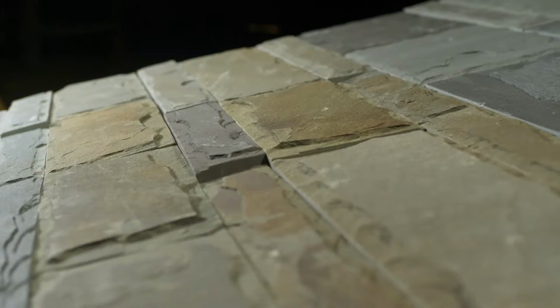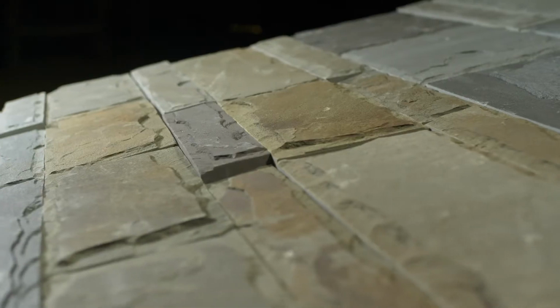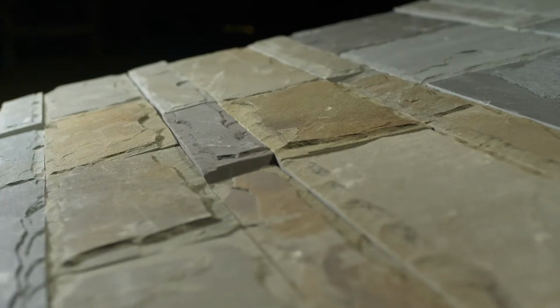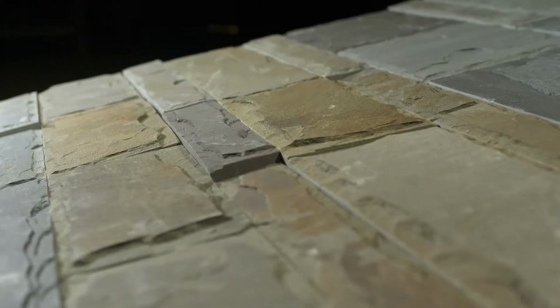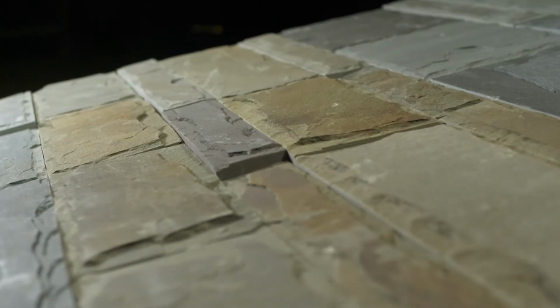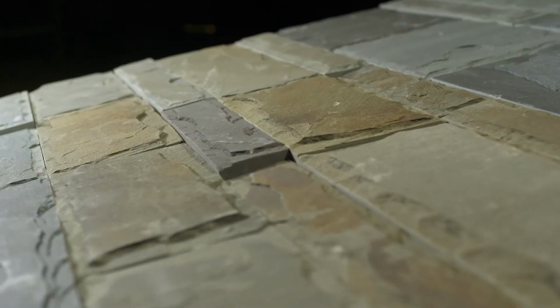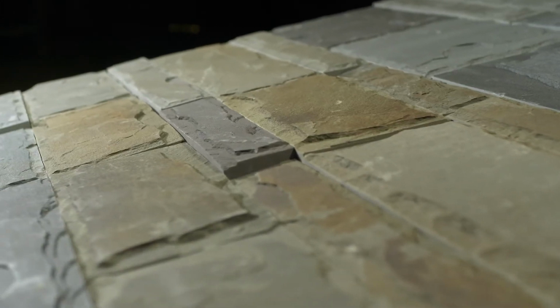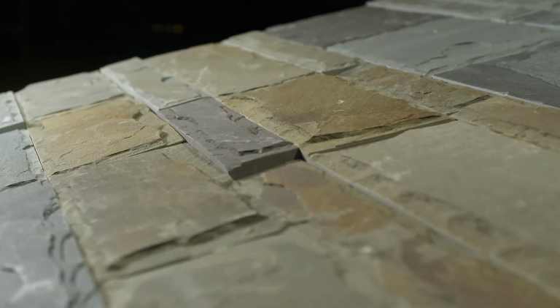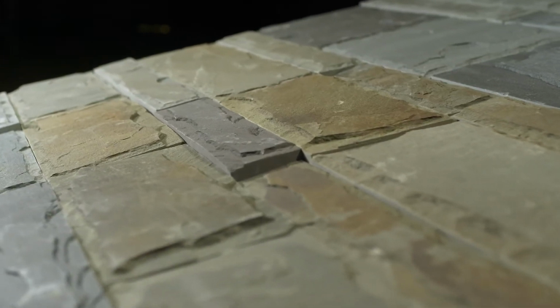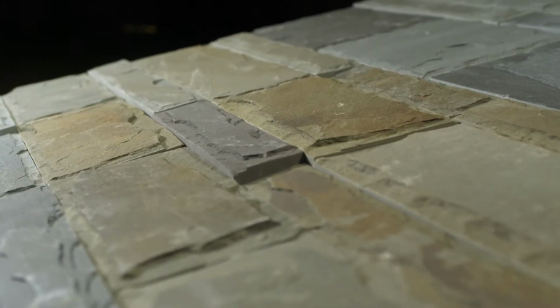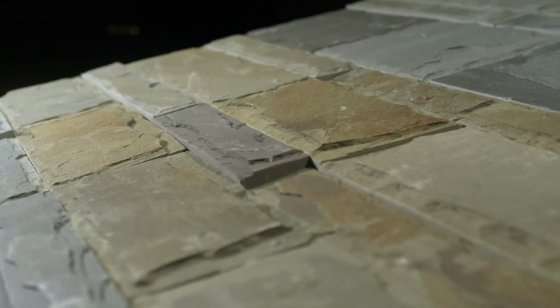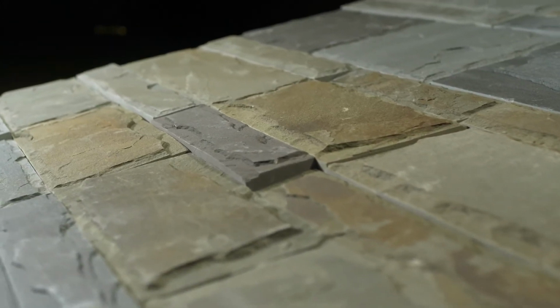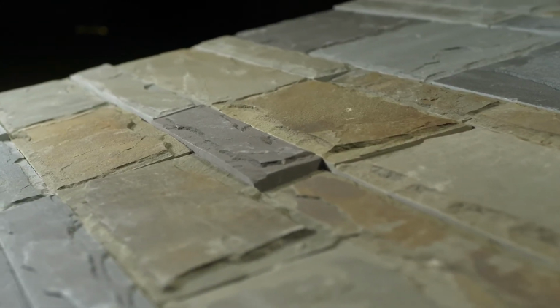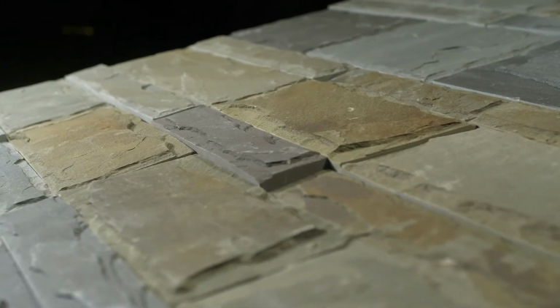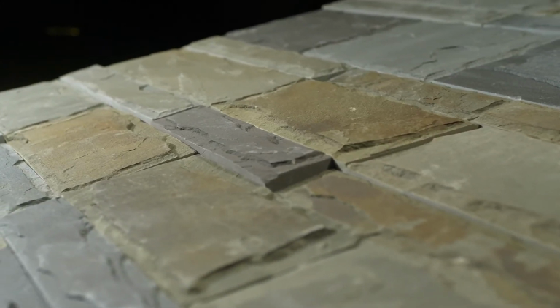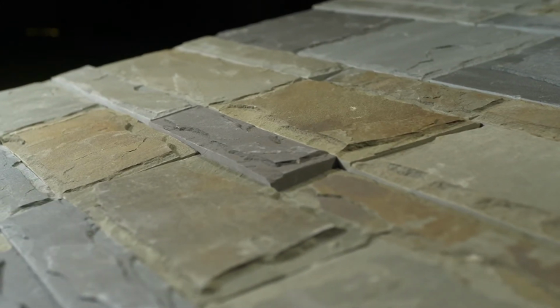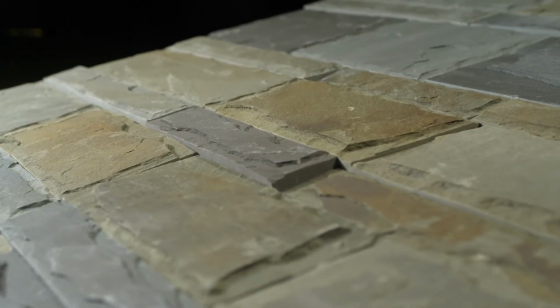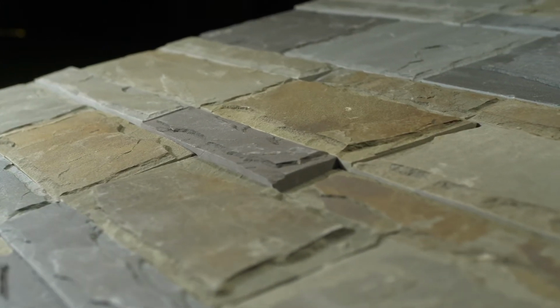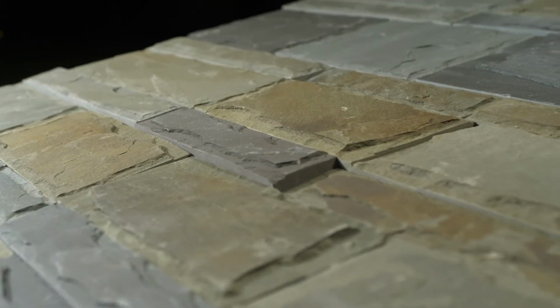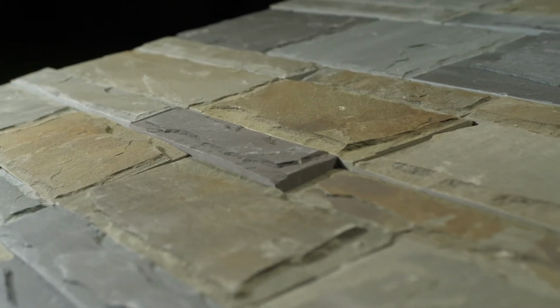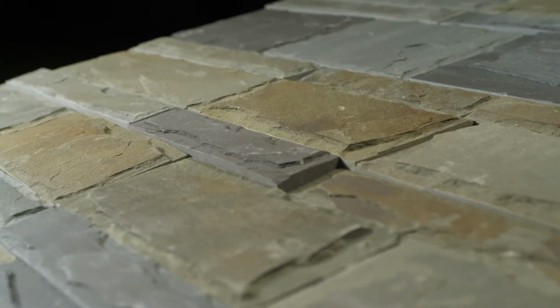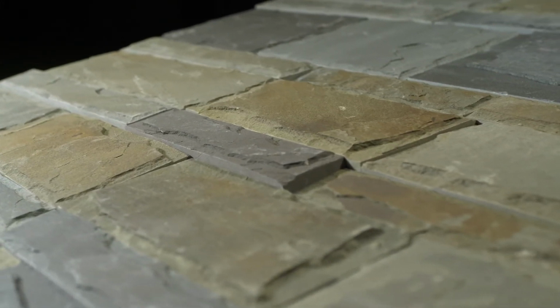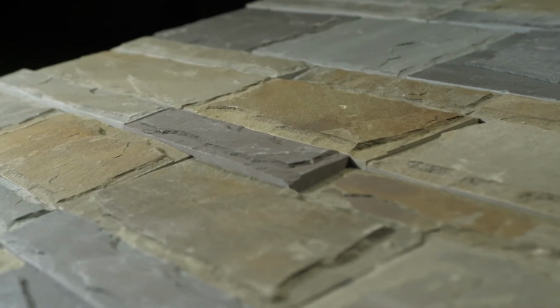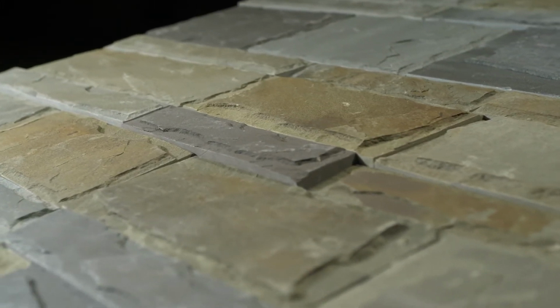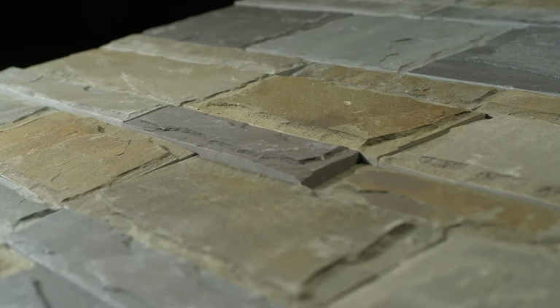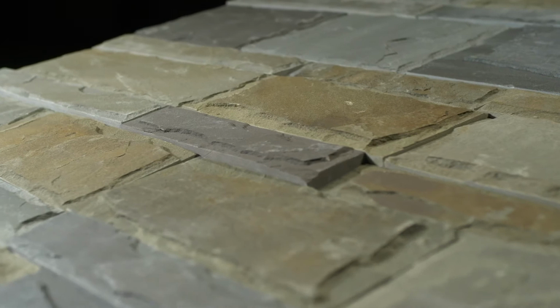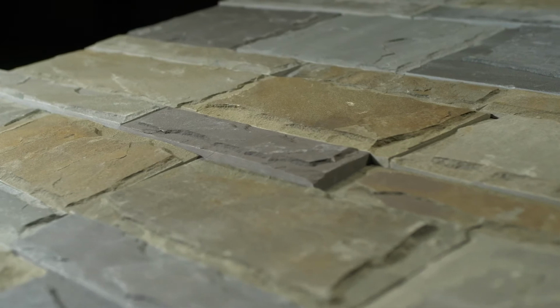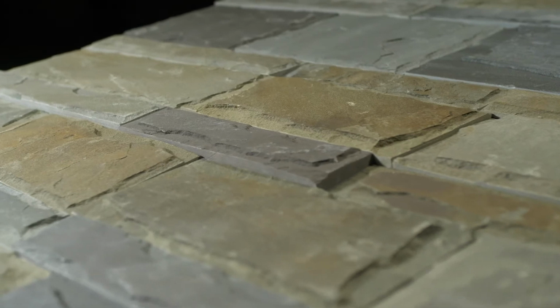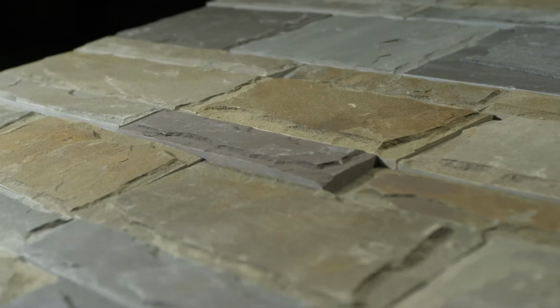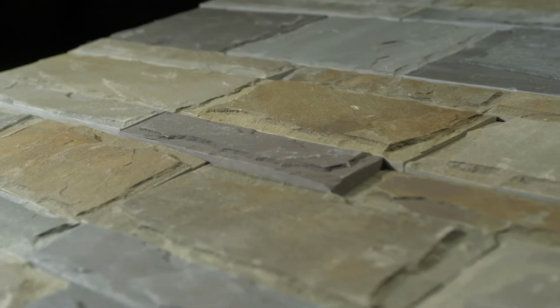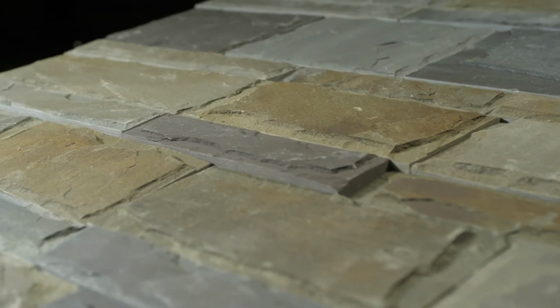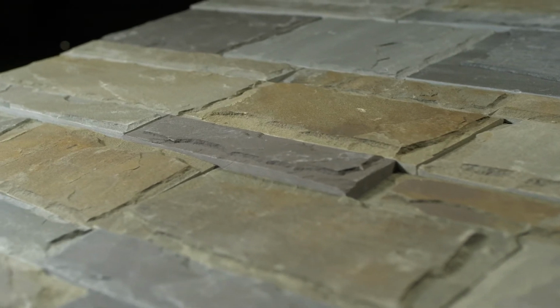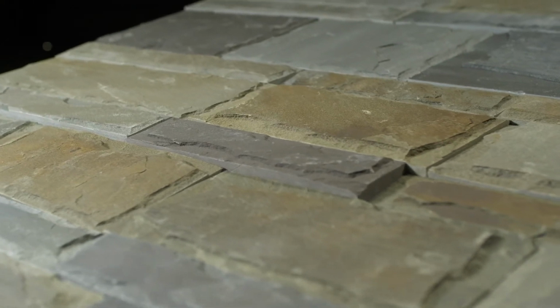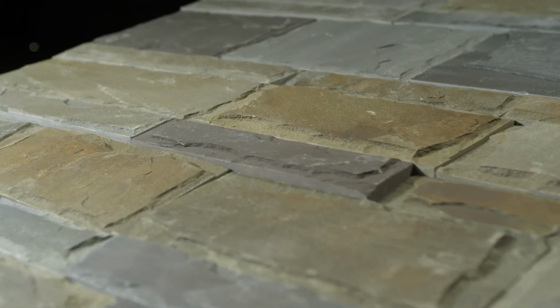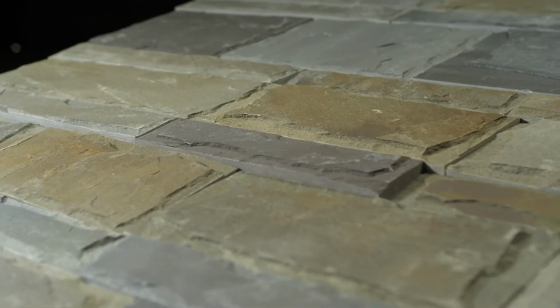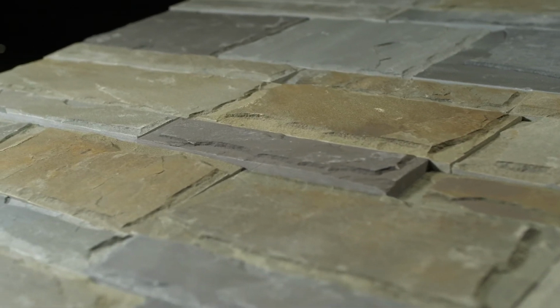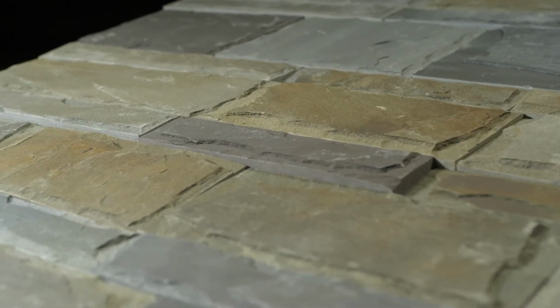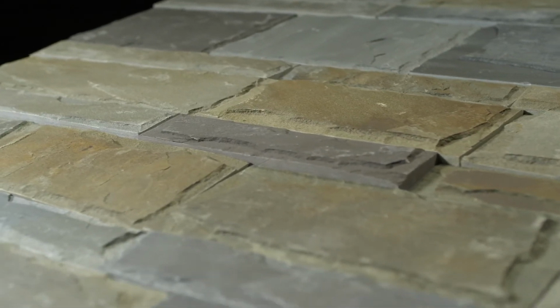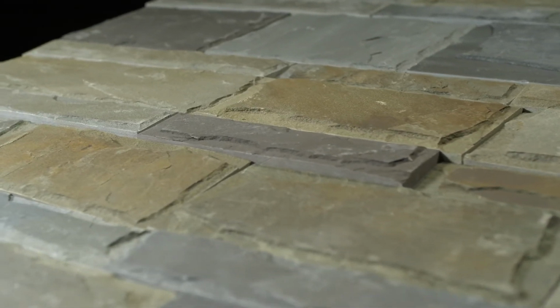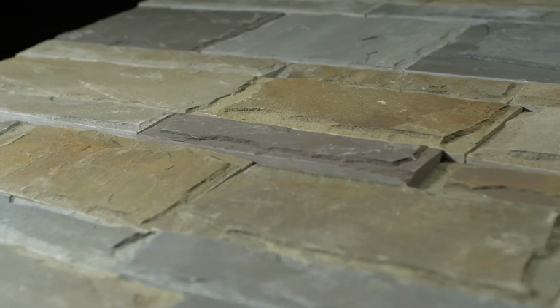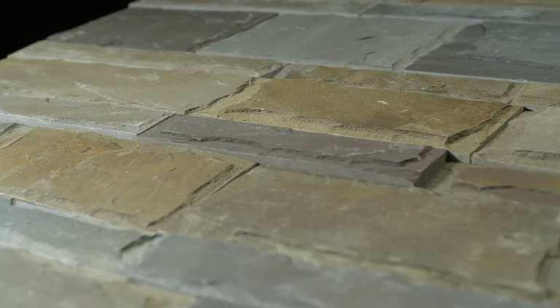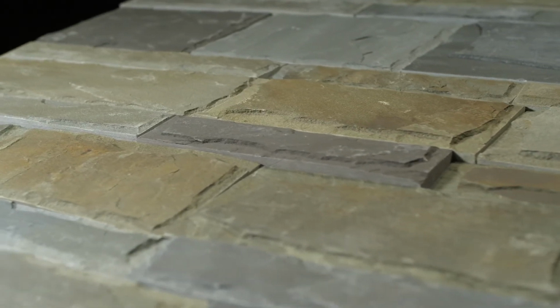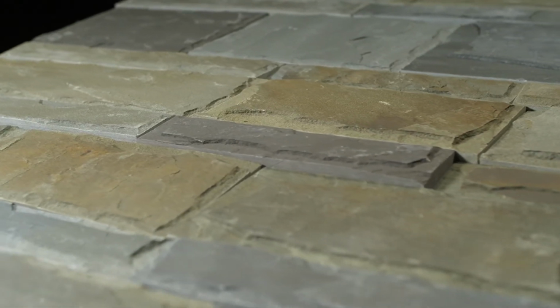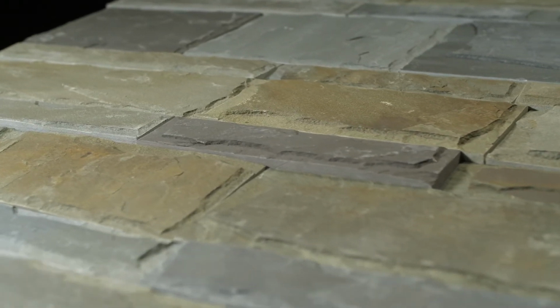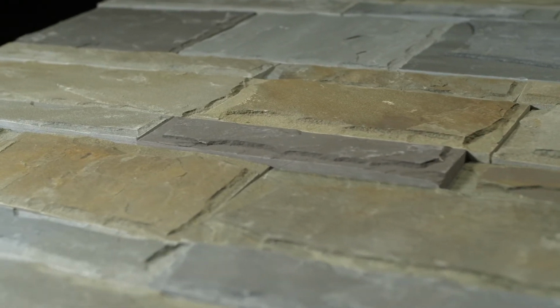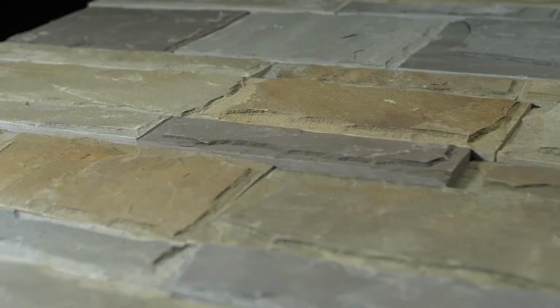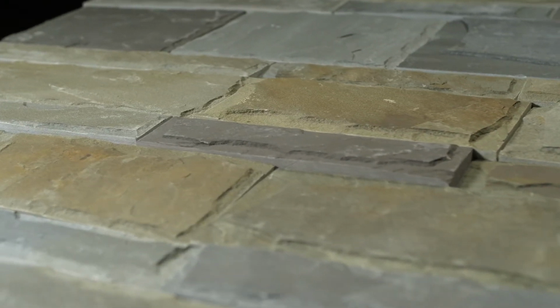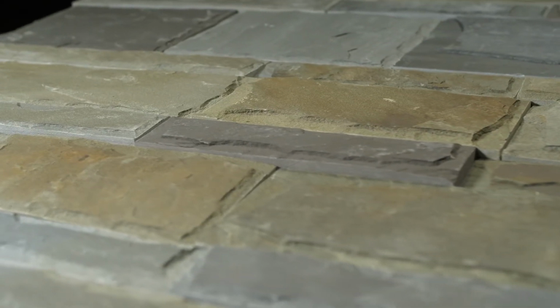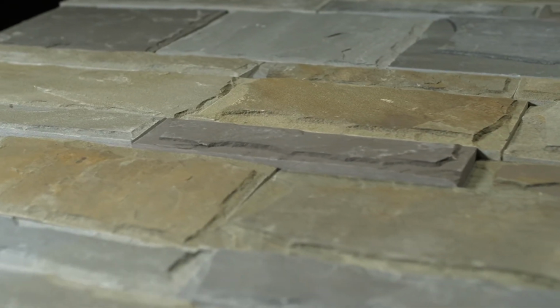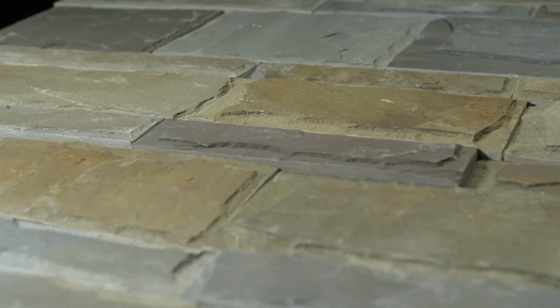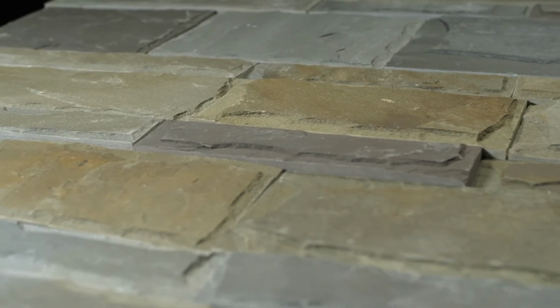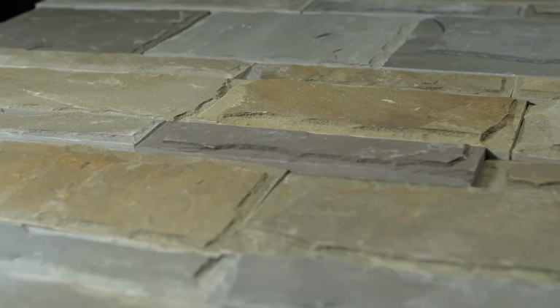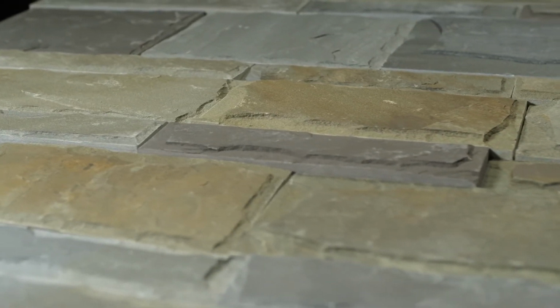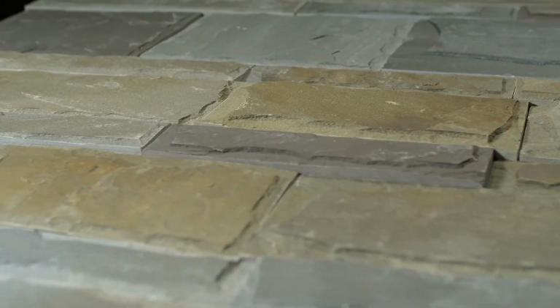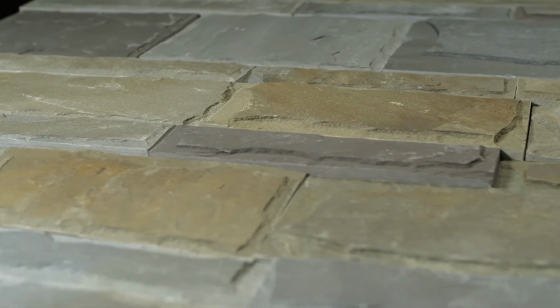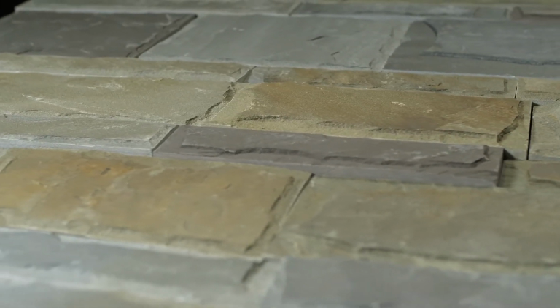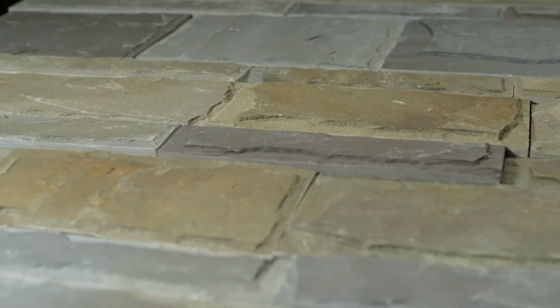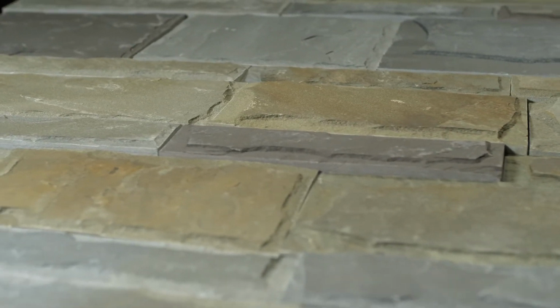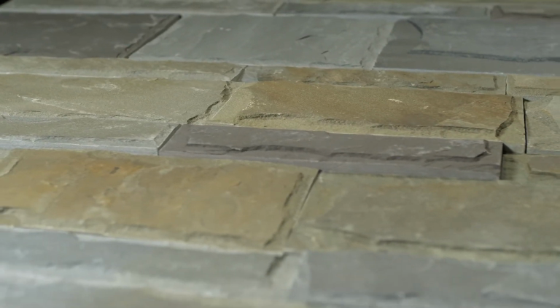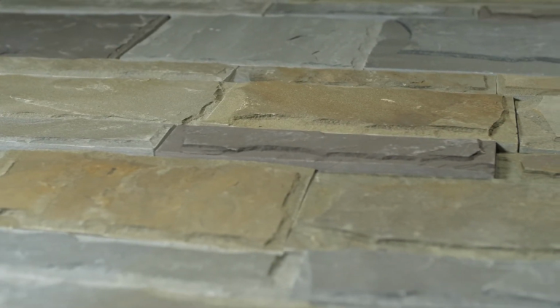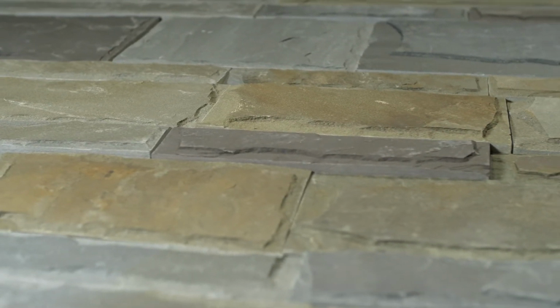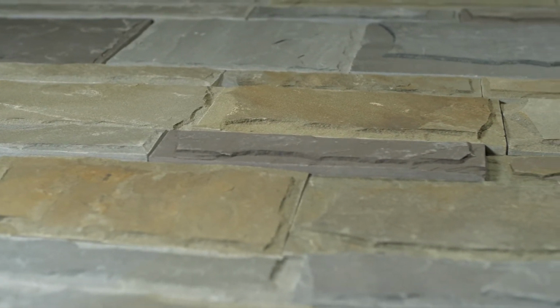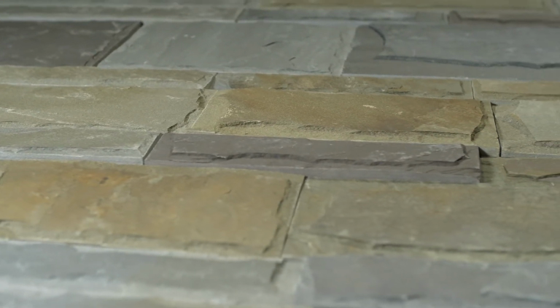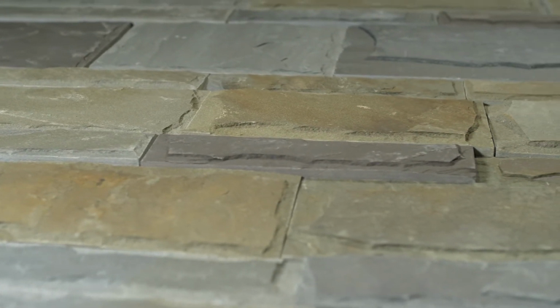The stone will be delivered on a palette like the one shown here, with seven layers containing 100 square feet of individual stones.